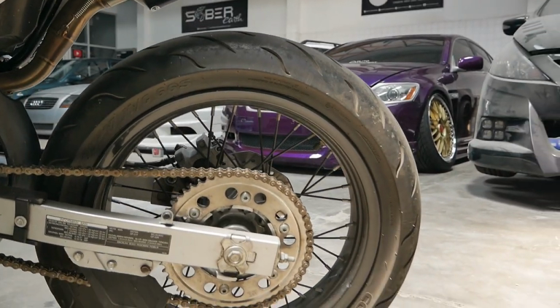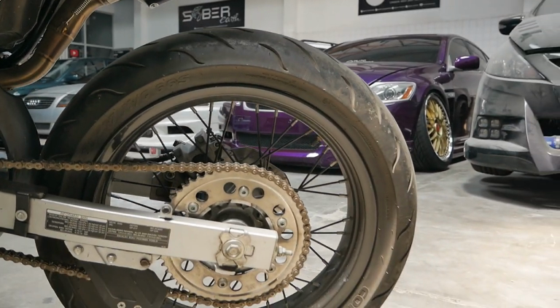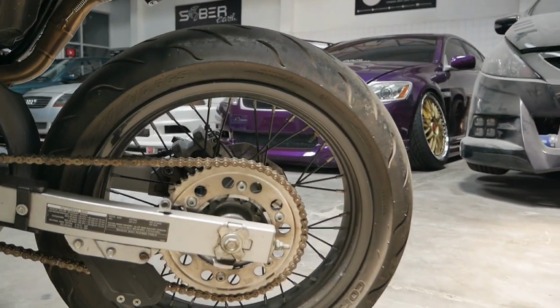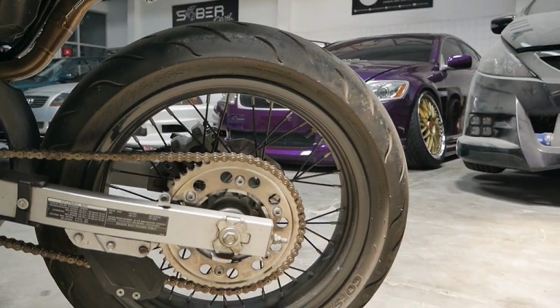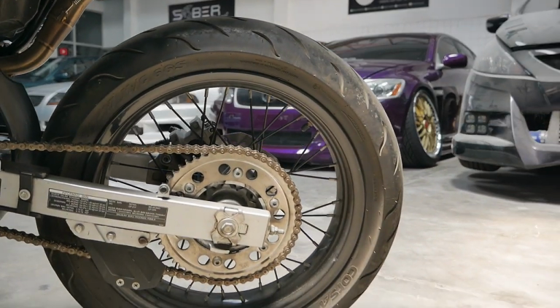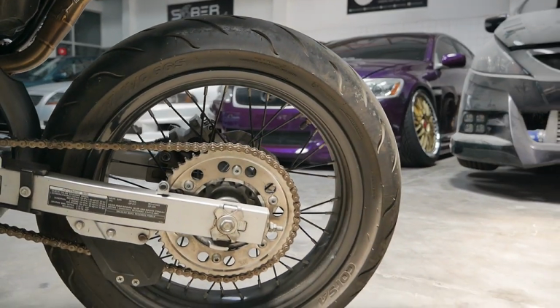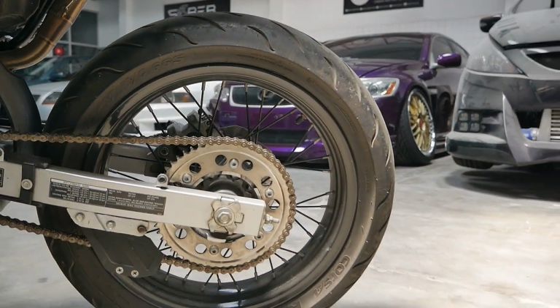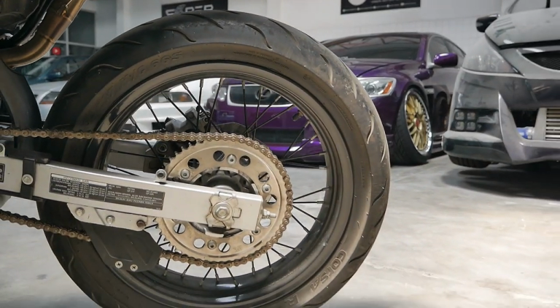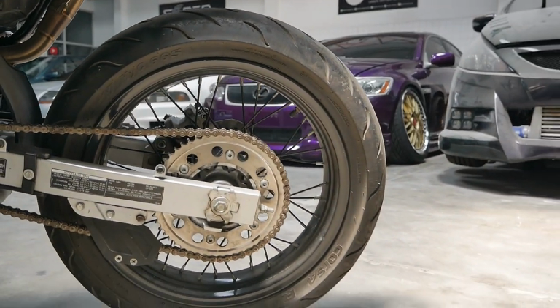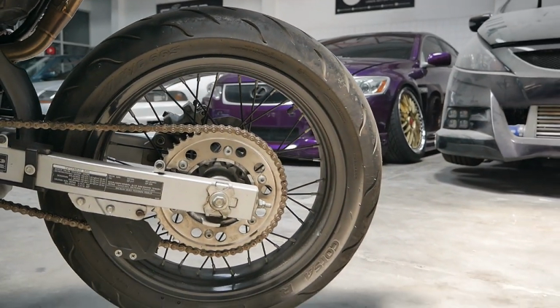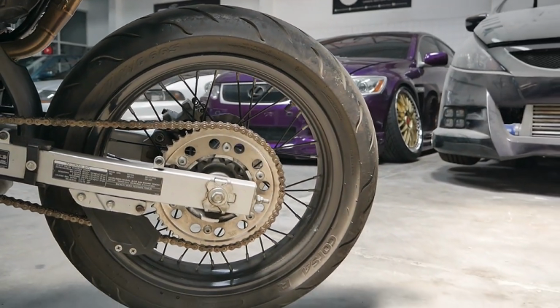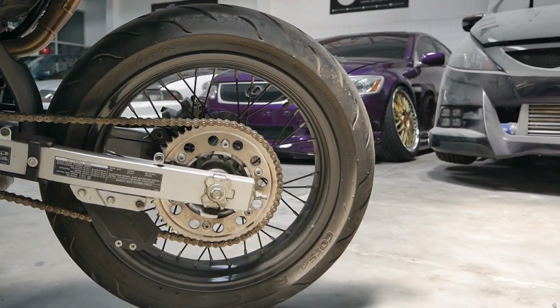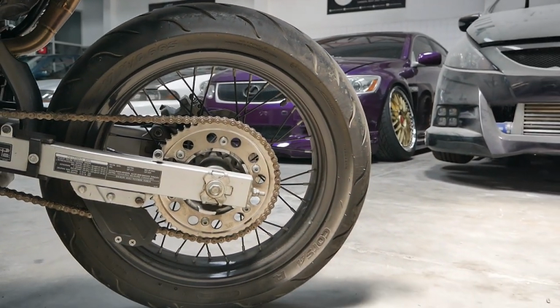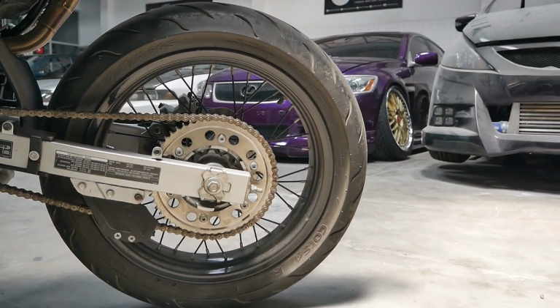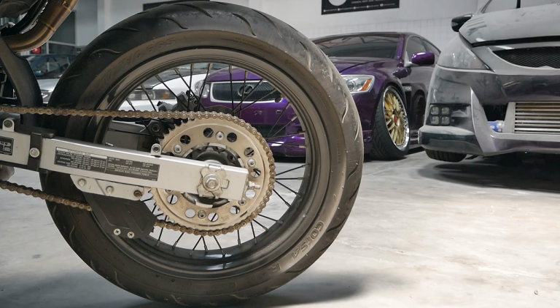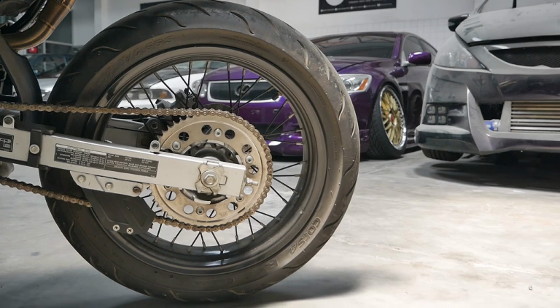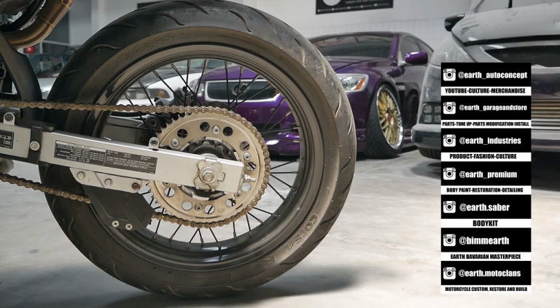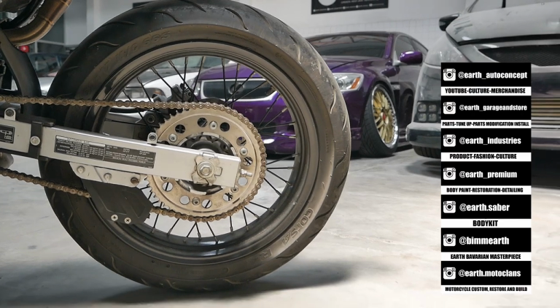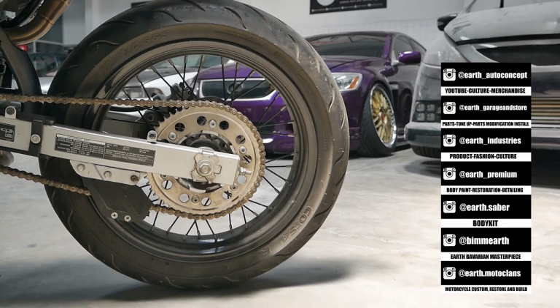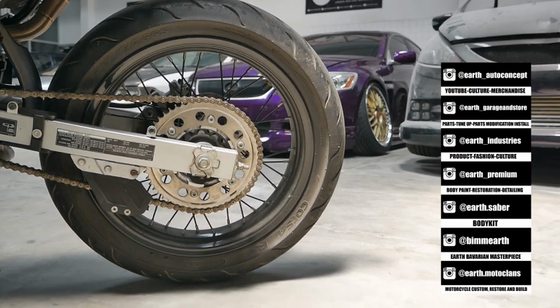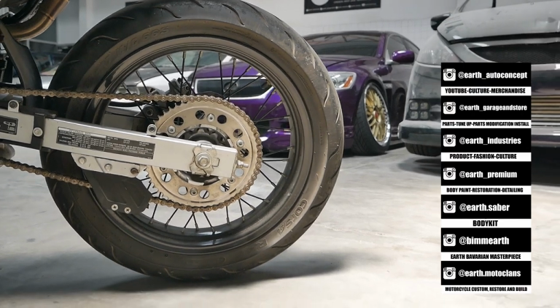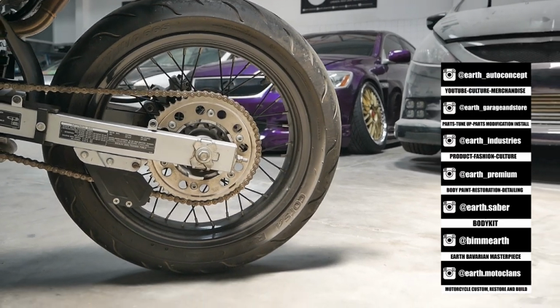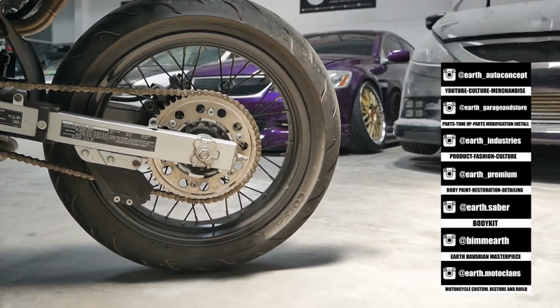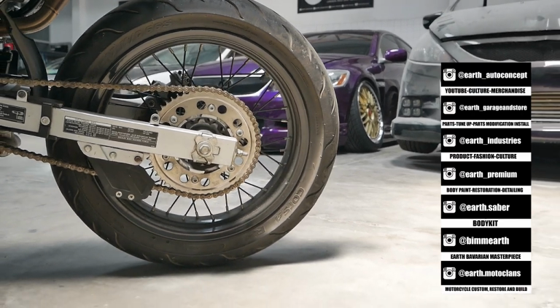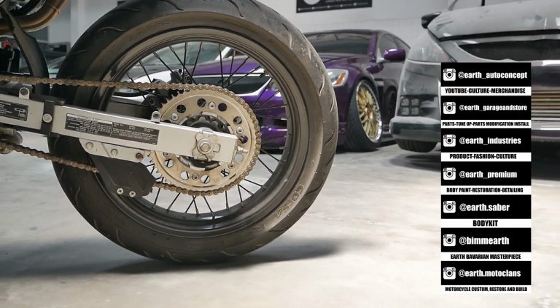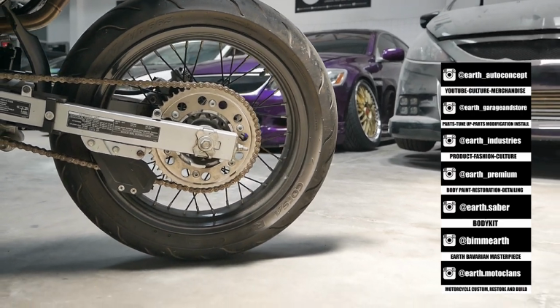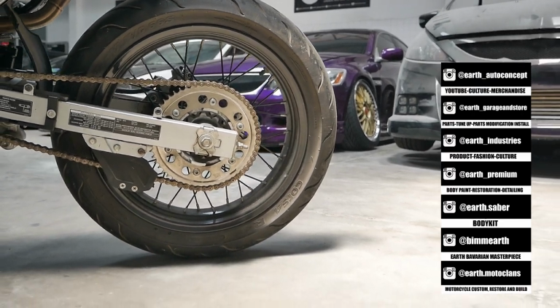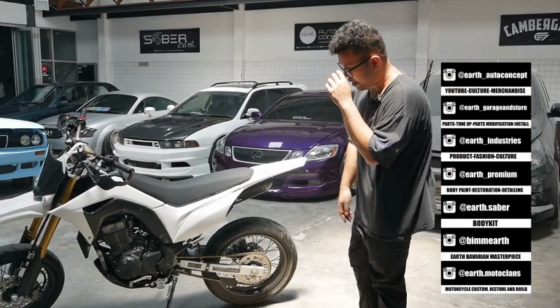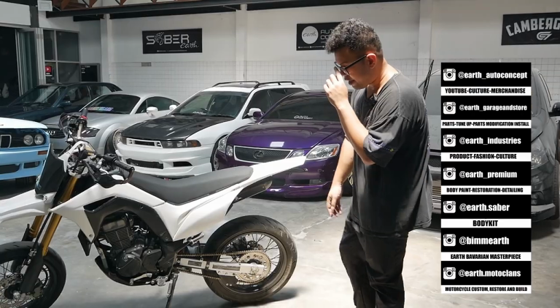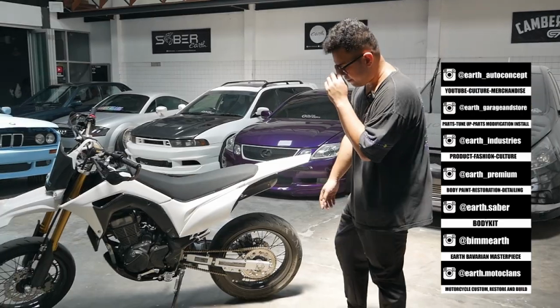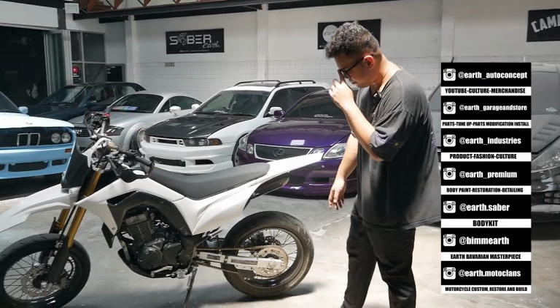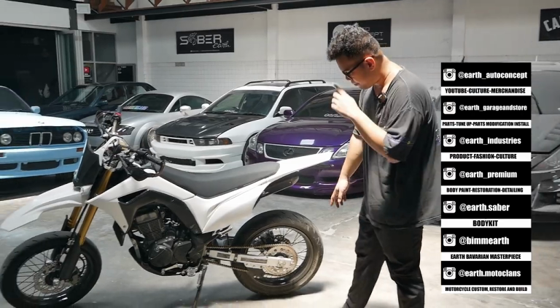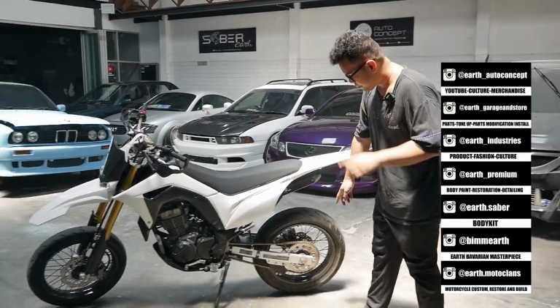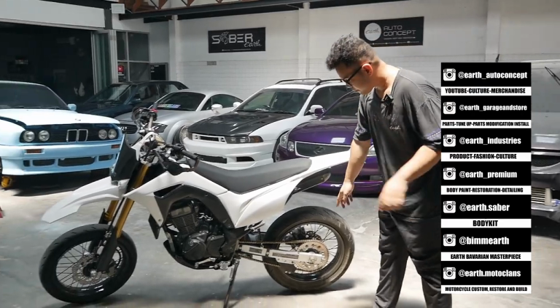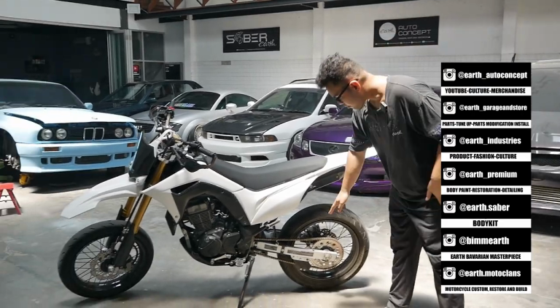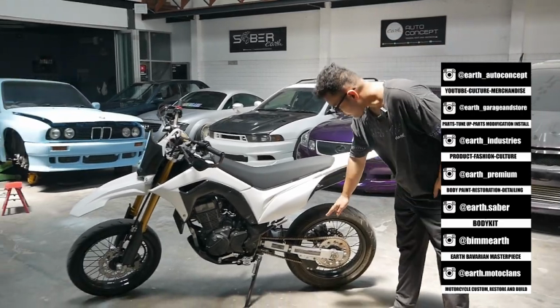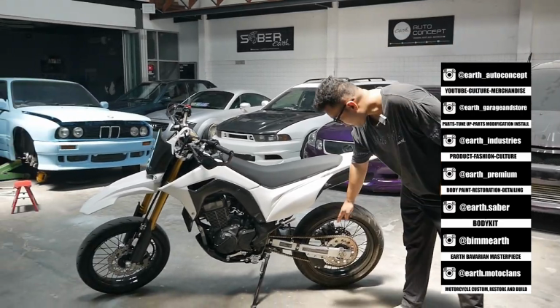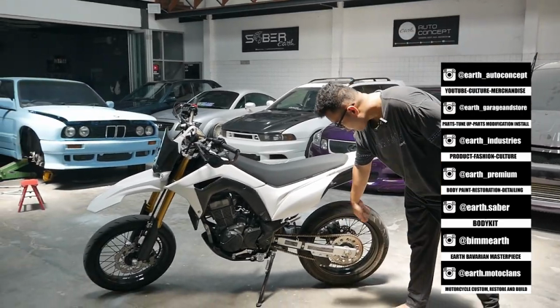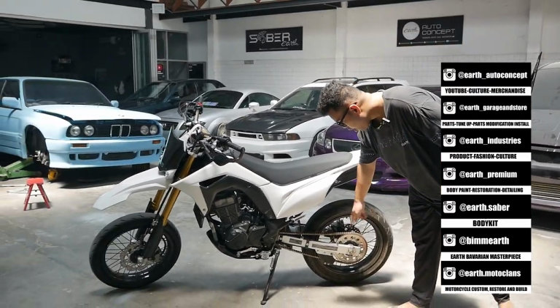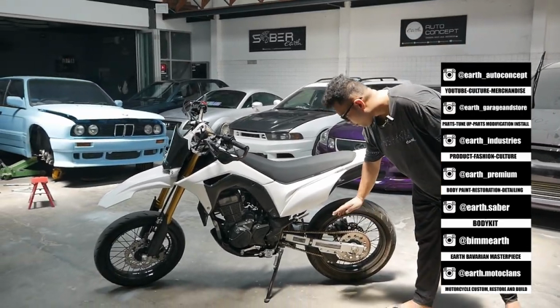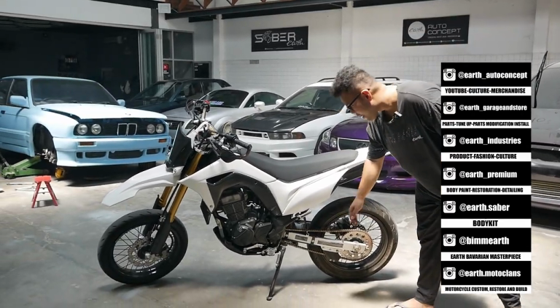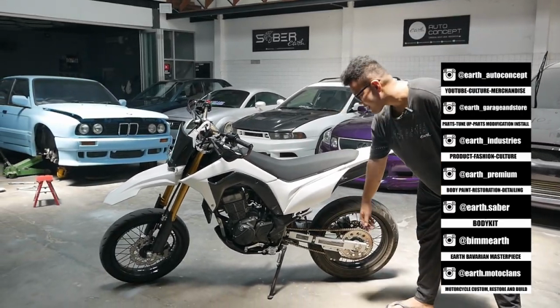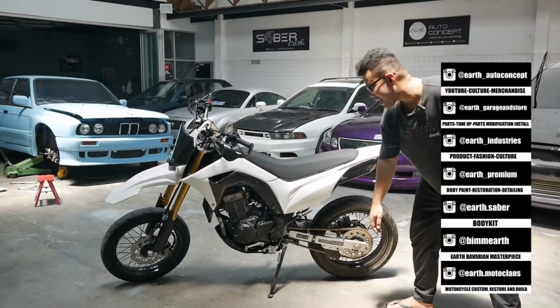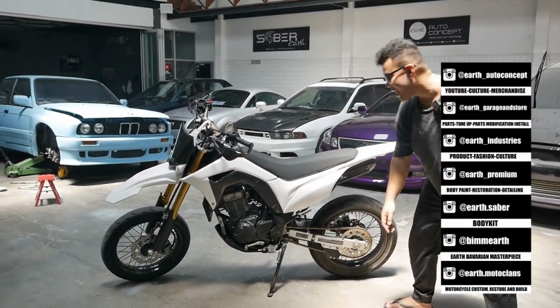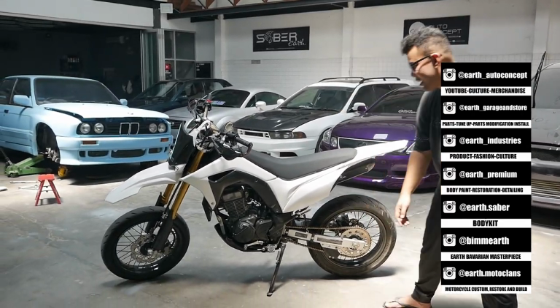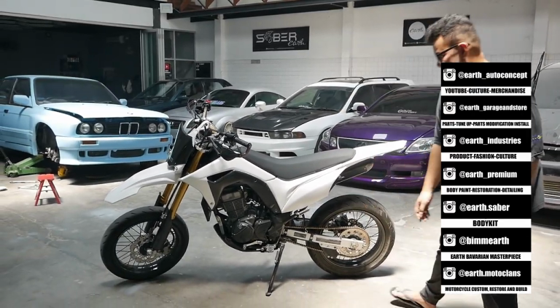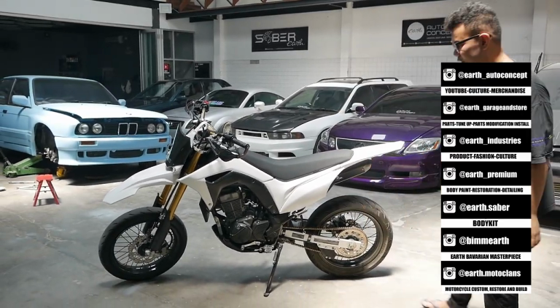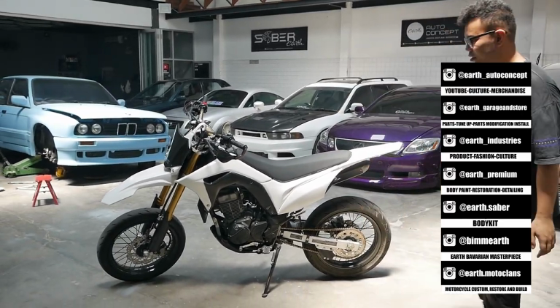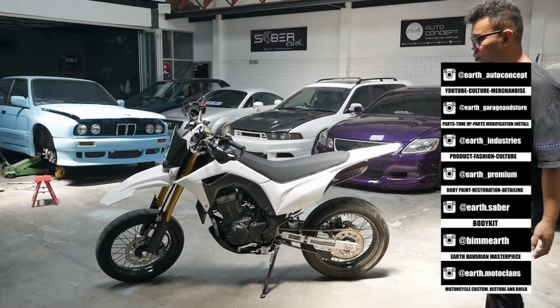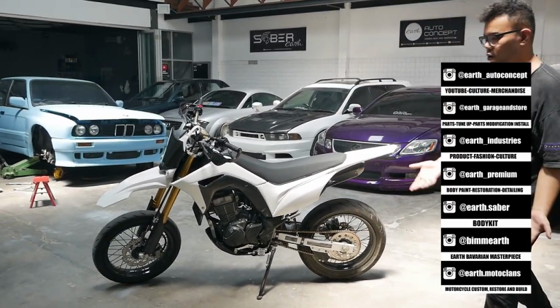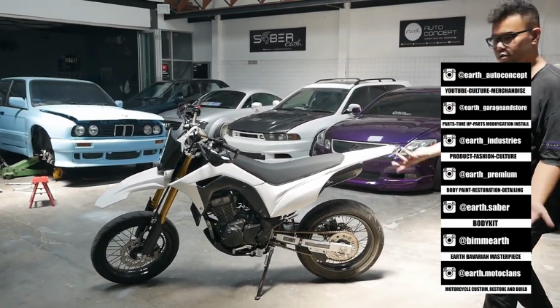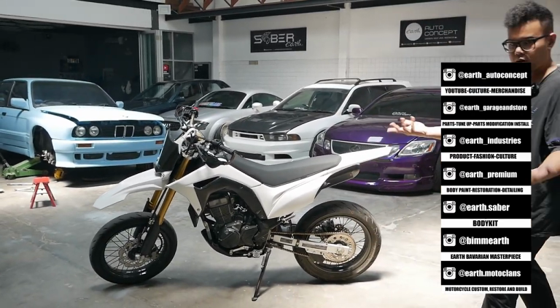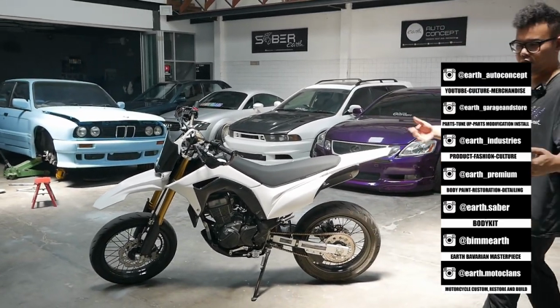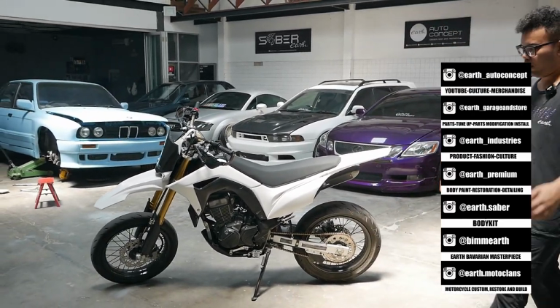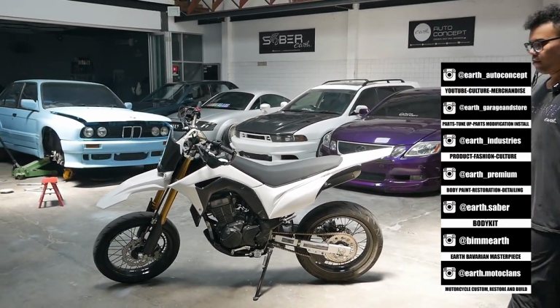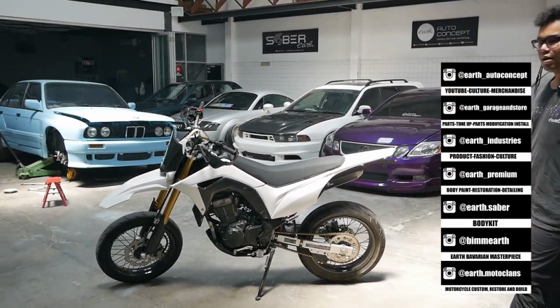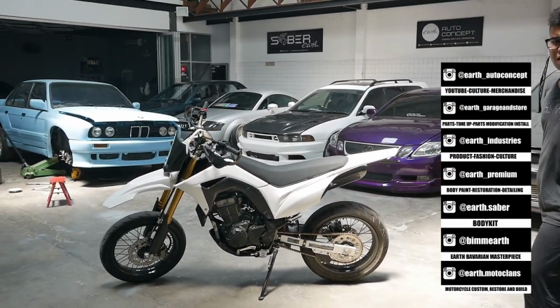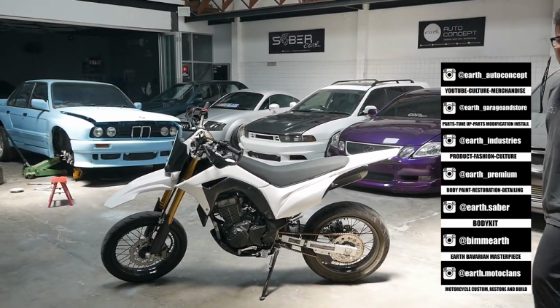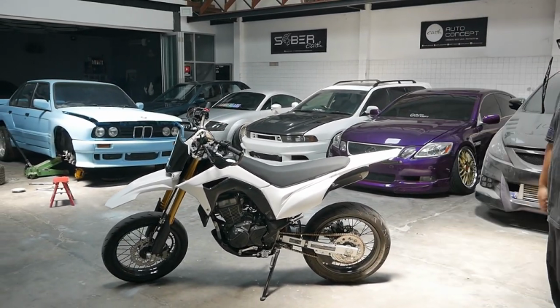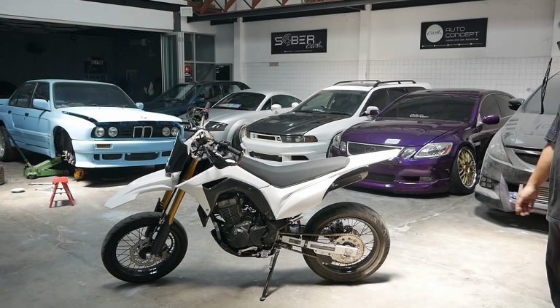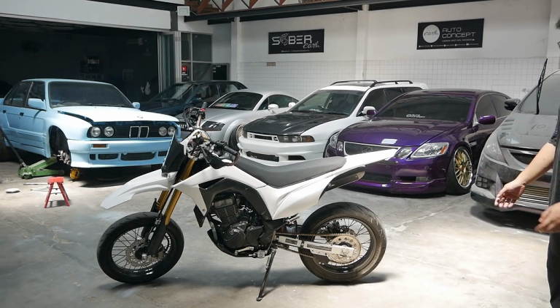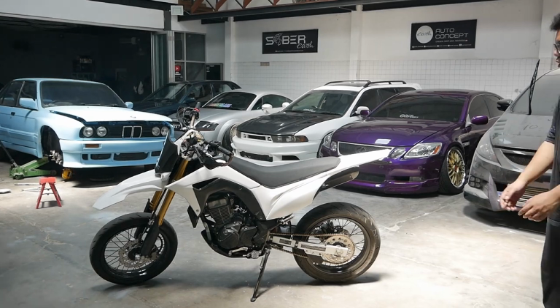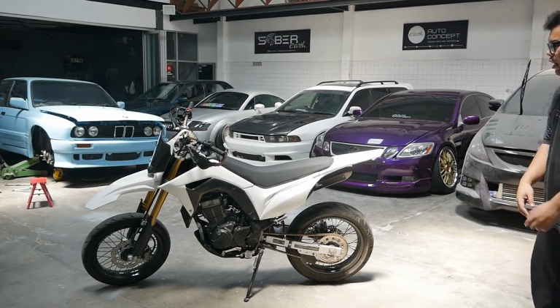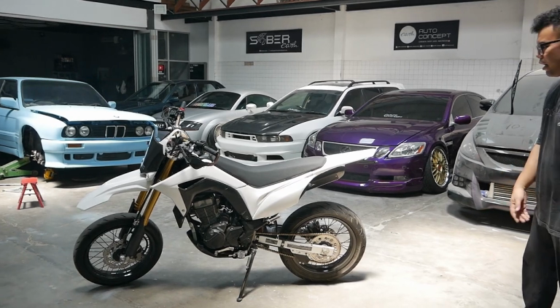Rantainya juga ada yang warna gold — itu keren juga sih. Cemenin nih, rantainya dibikin warna standar, masih oke-oke juga lah.